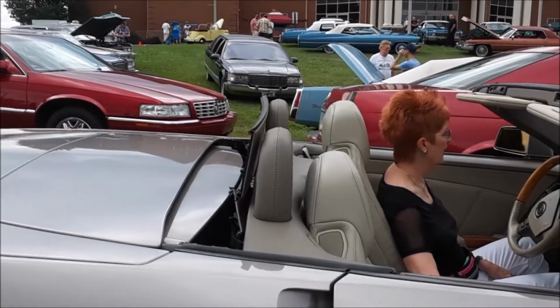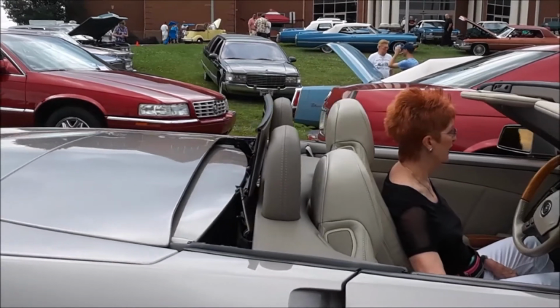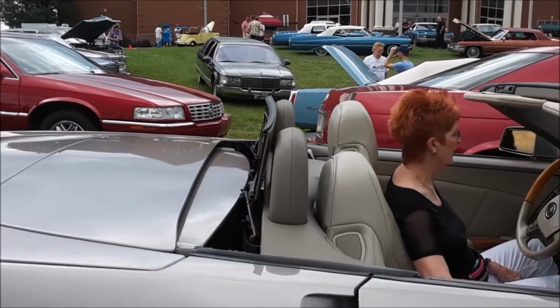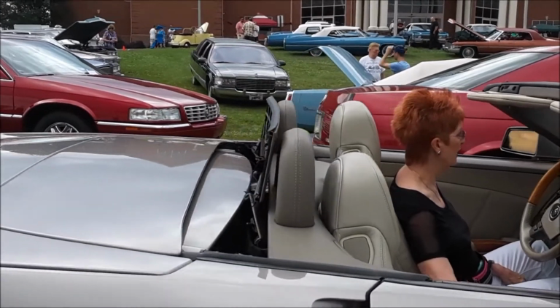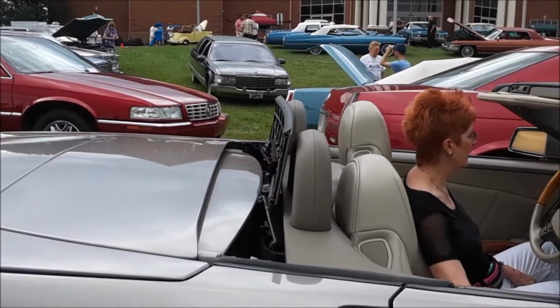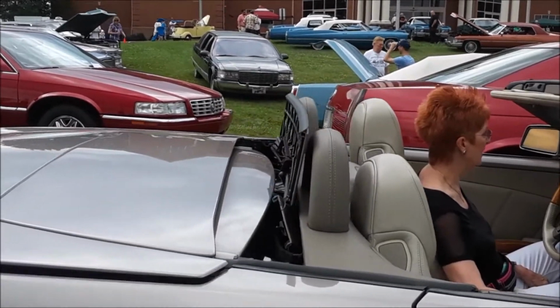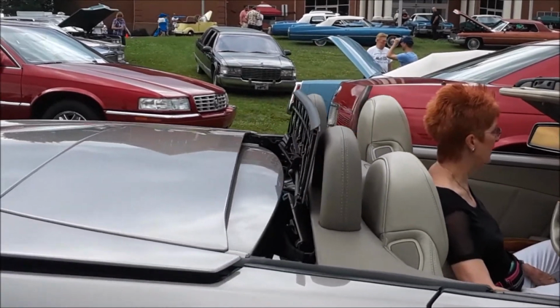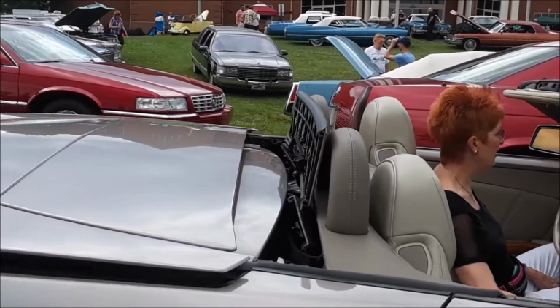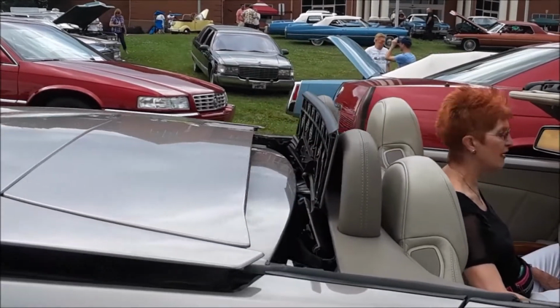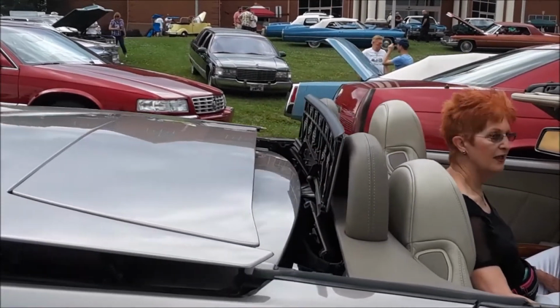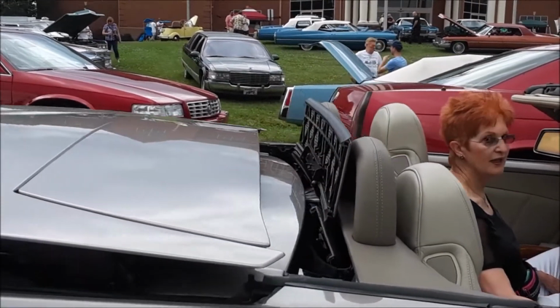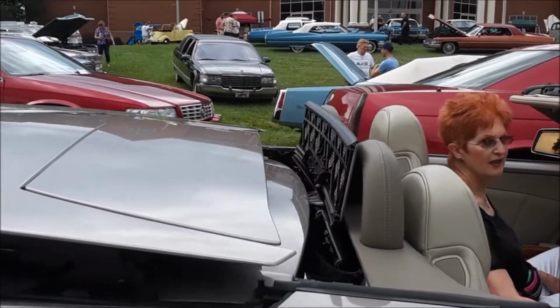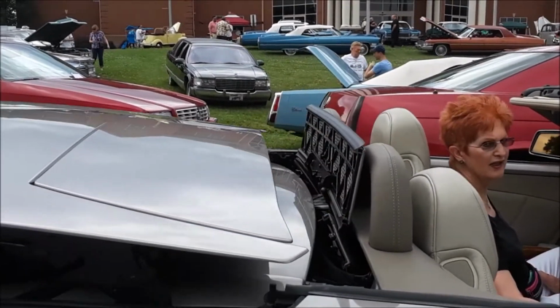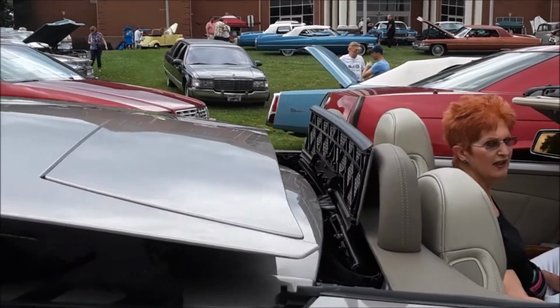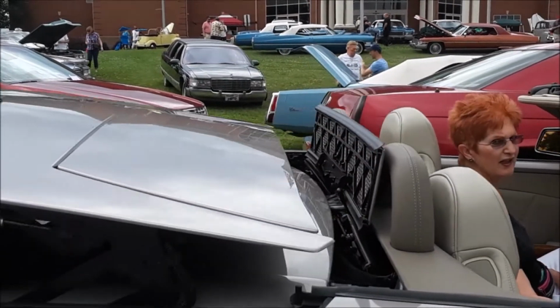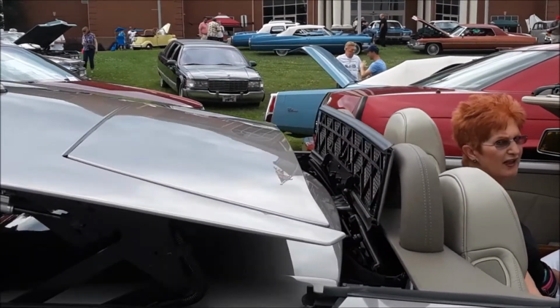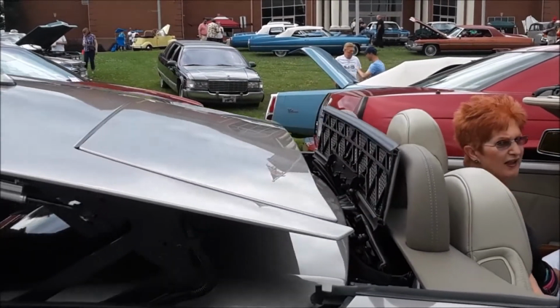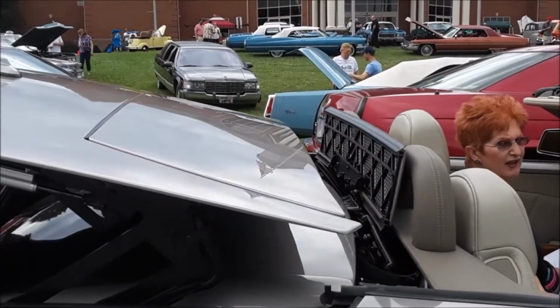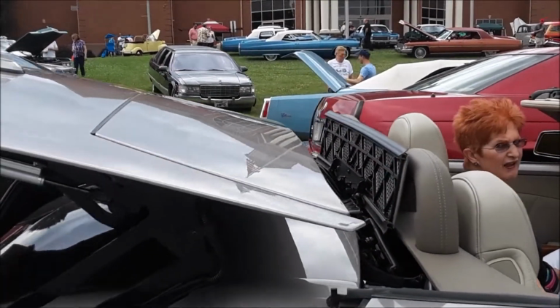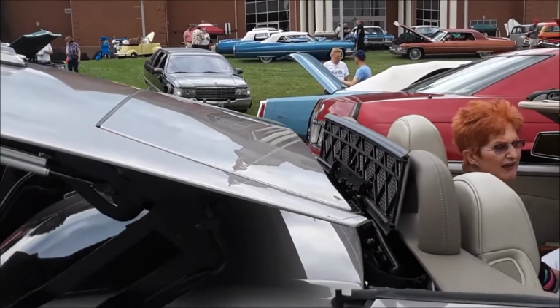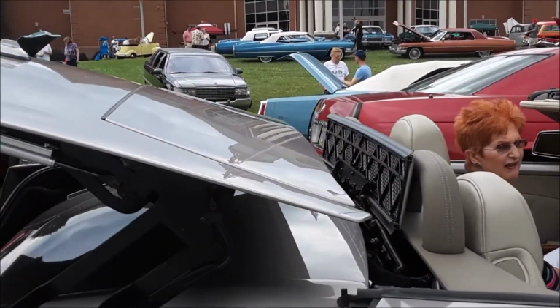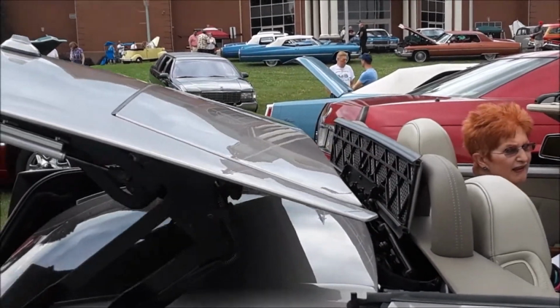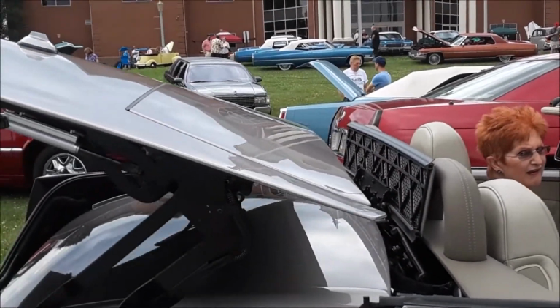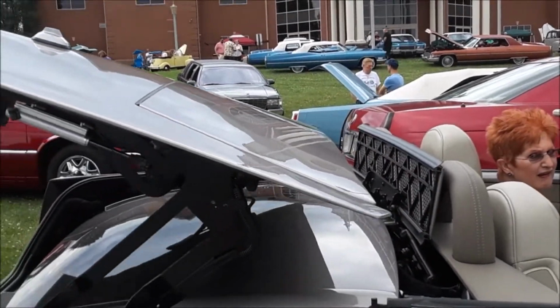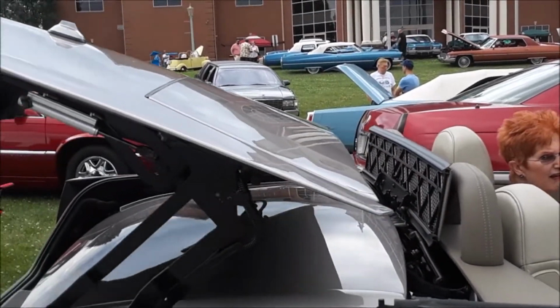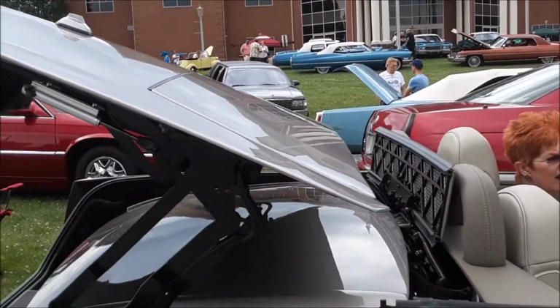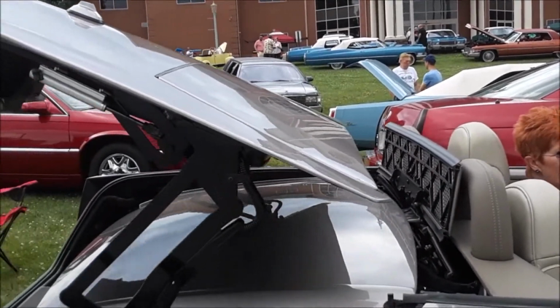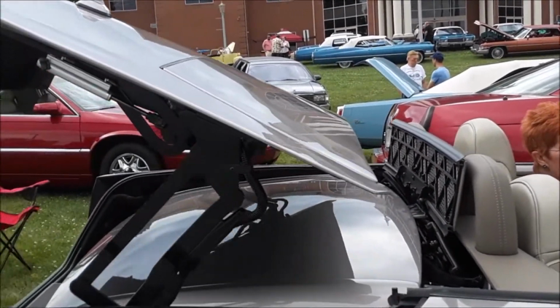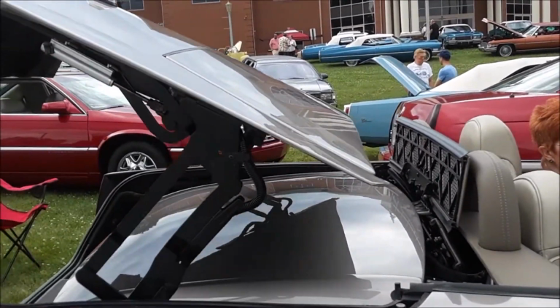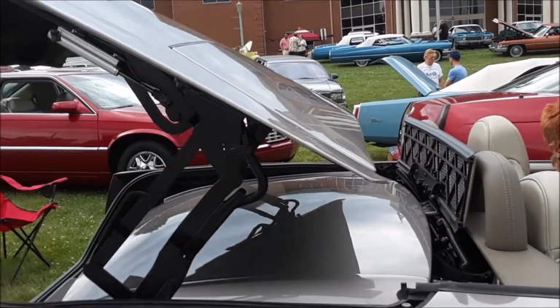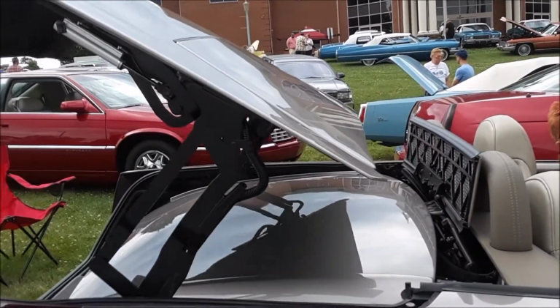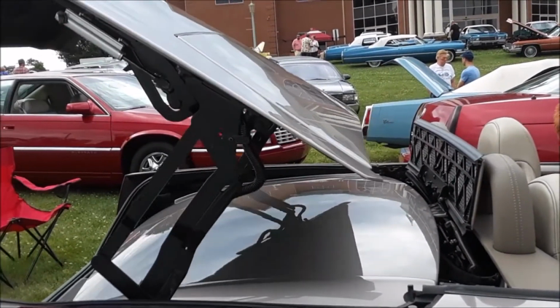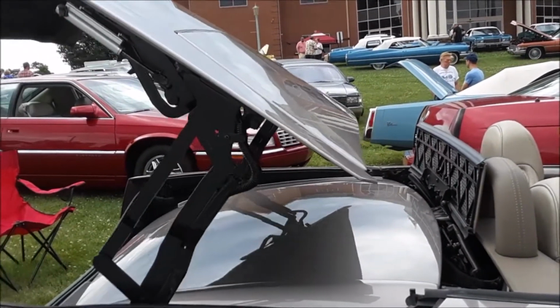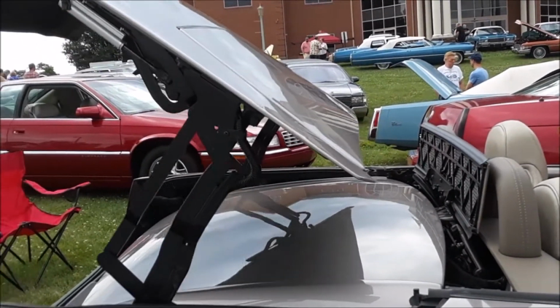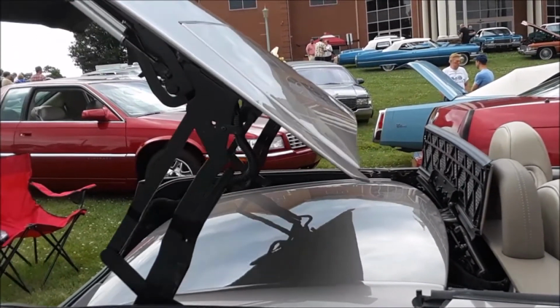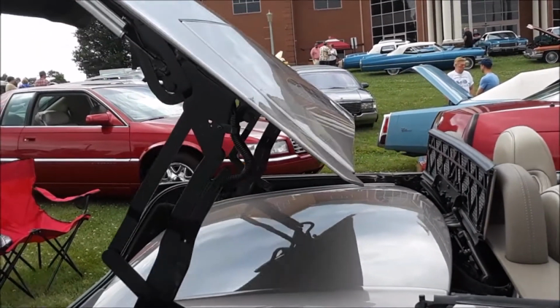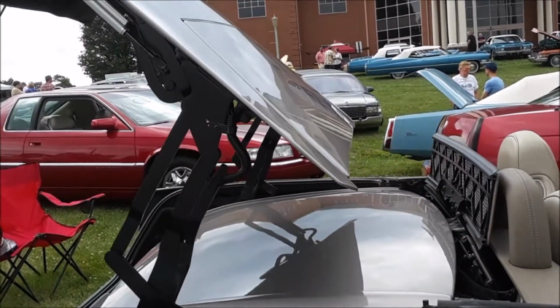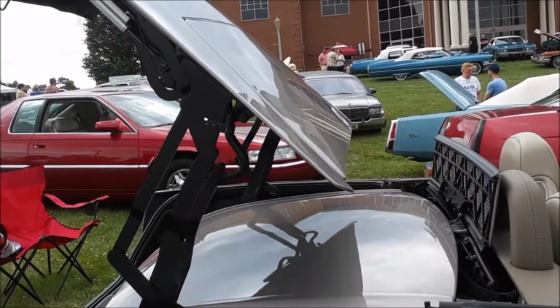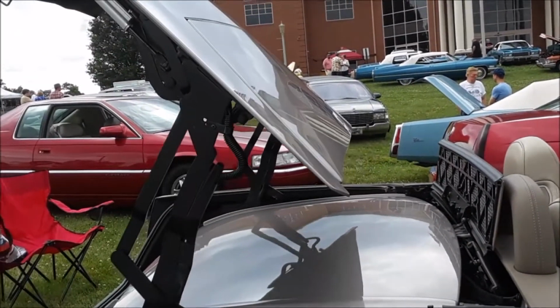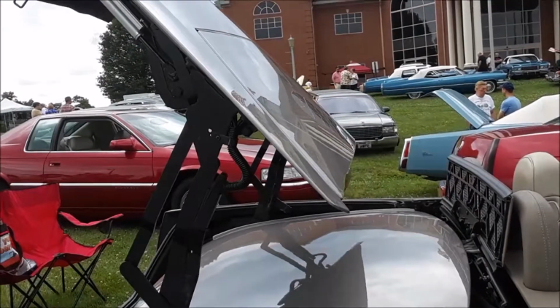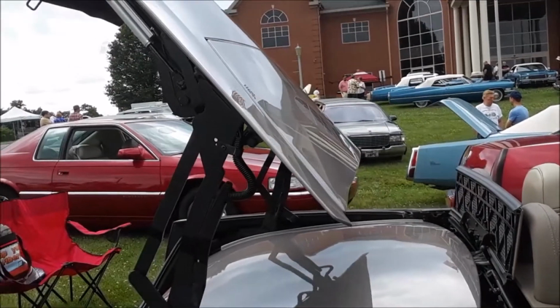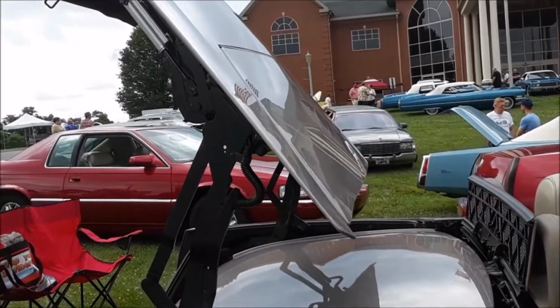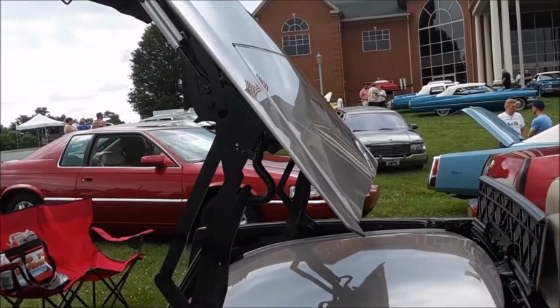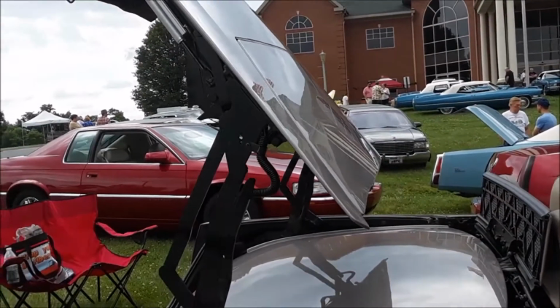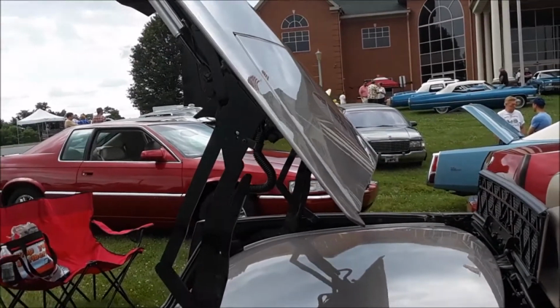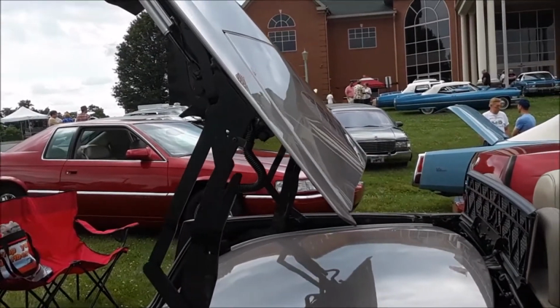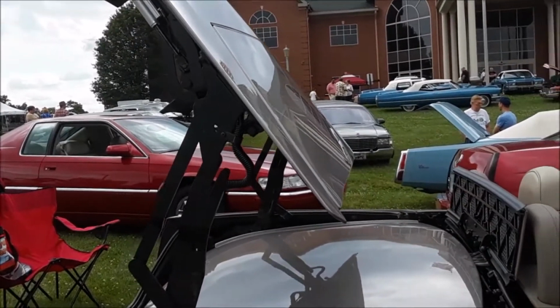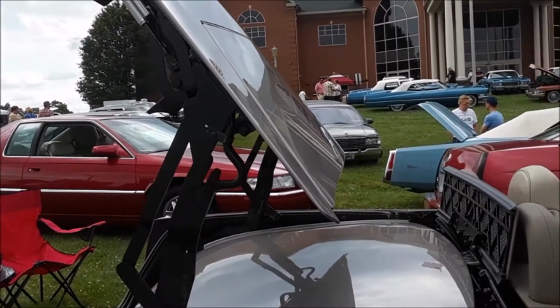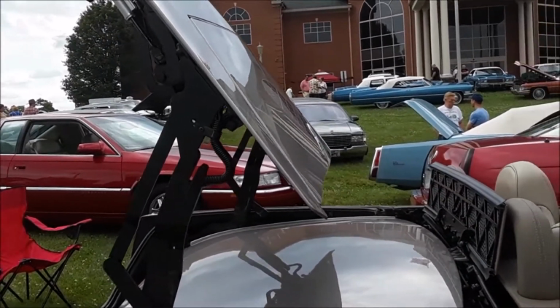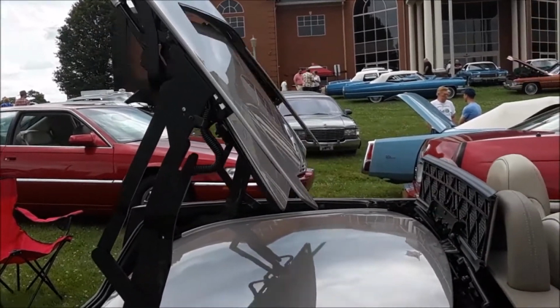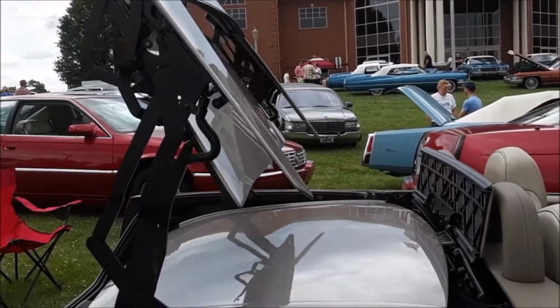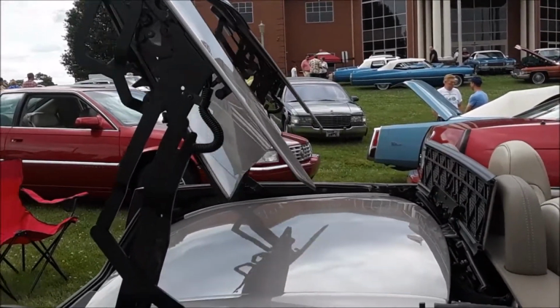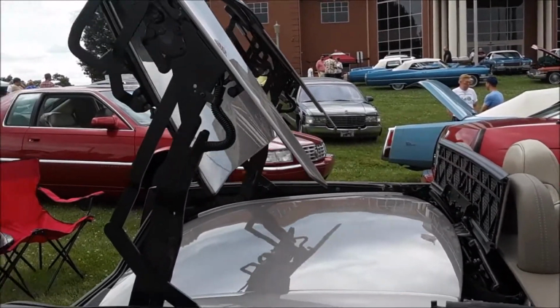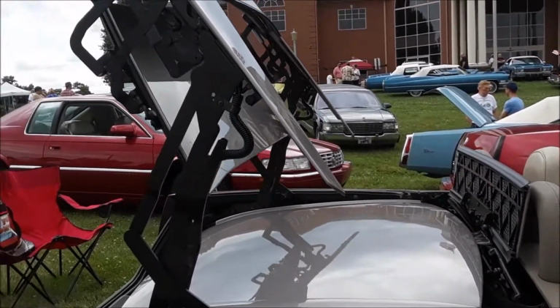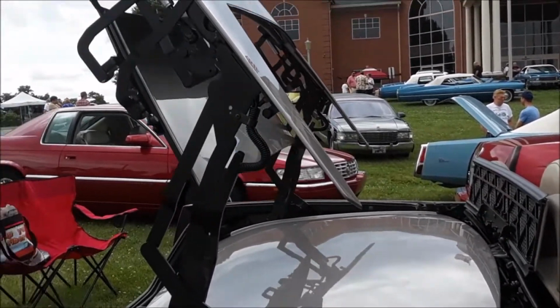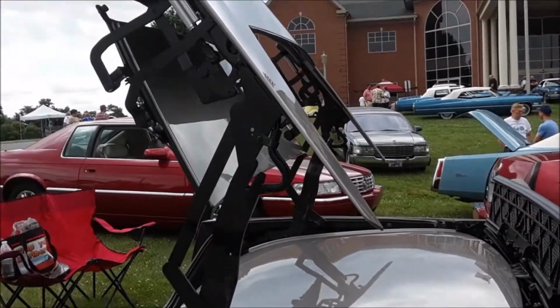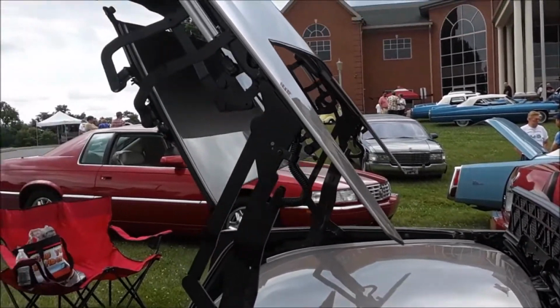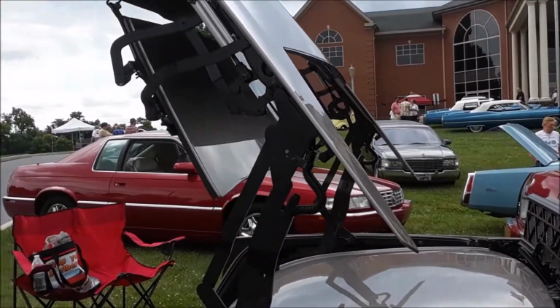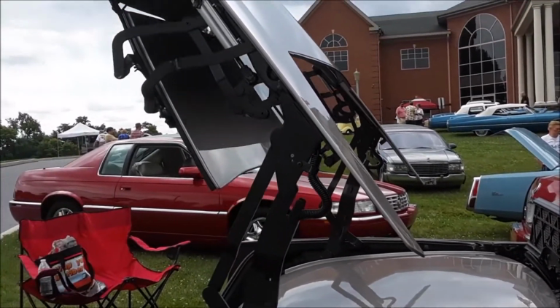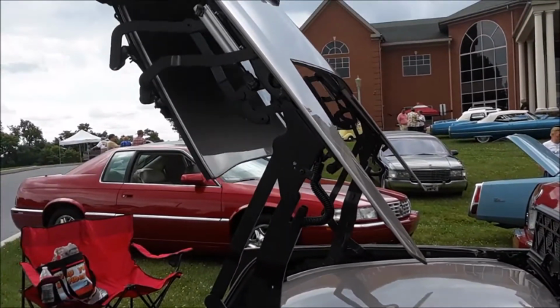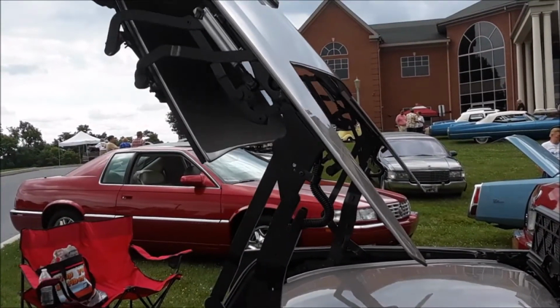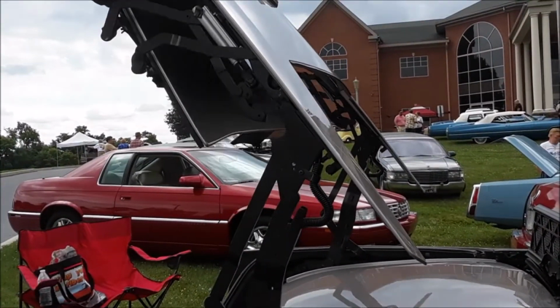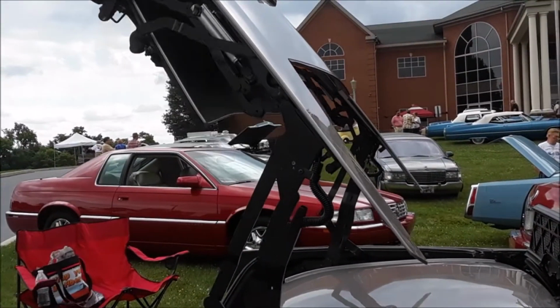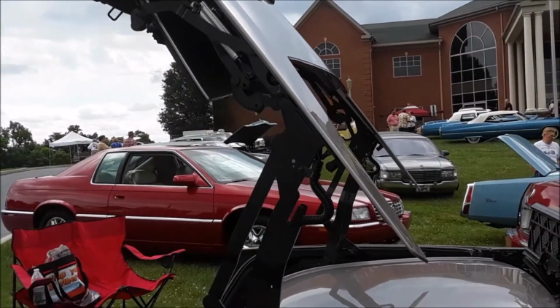This is Pam from NortheastWheelsEvents.com watching Sue's XLR. This is fascinating — look at this, look at this.